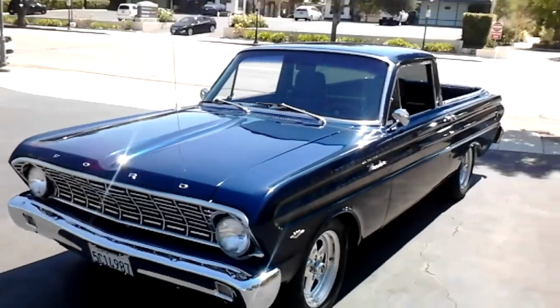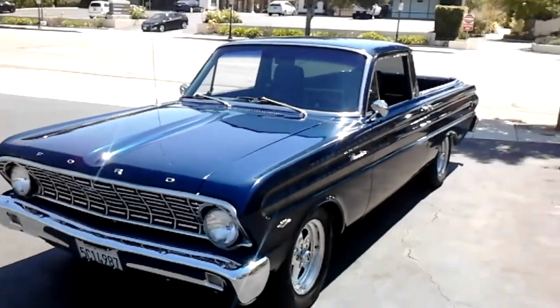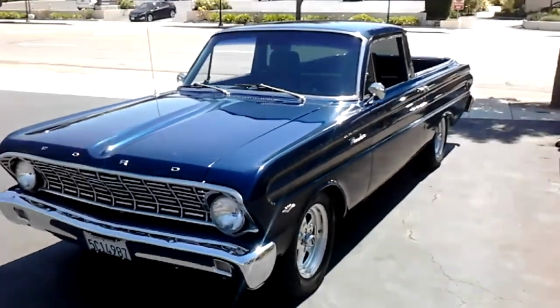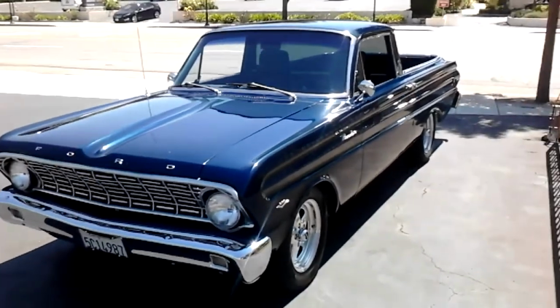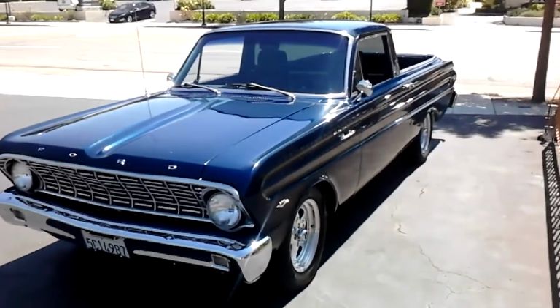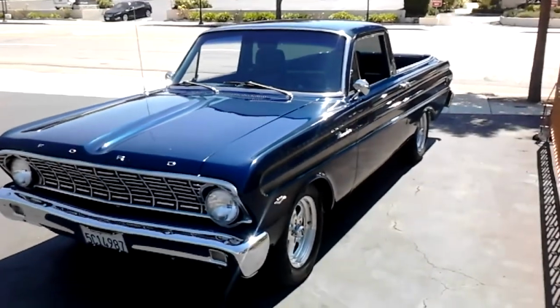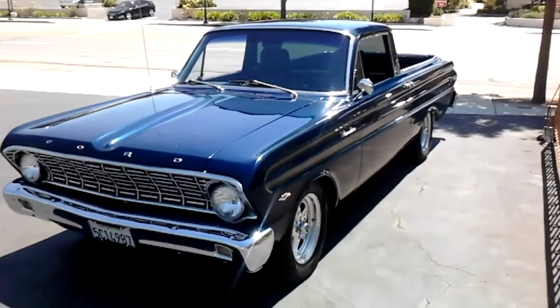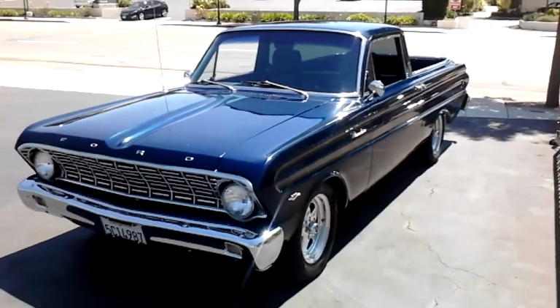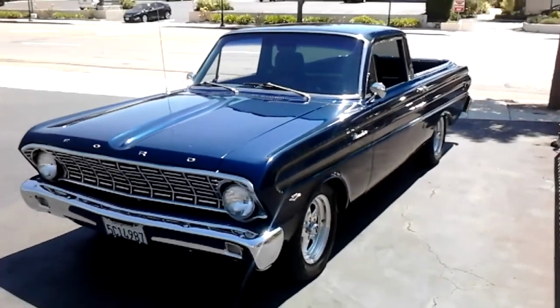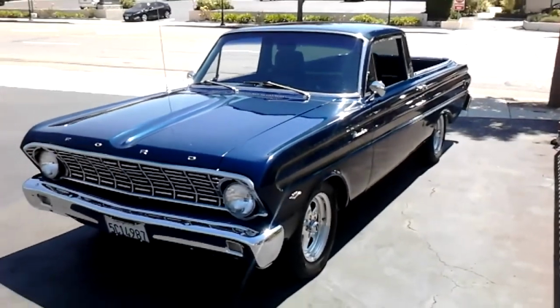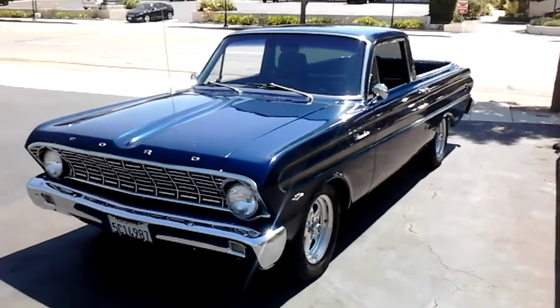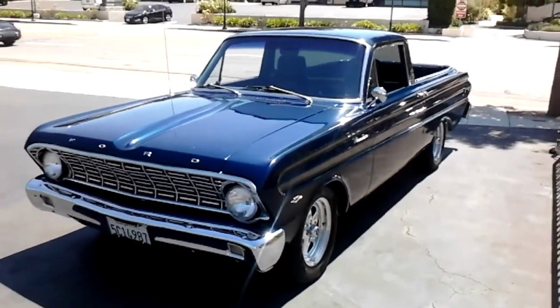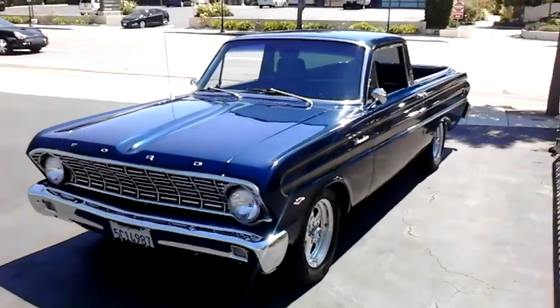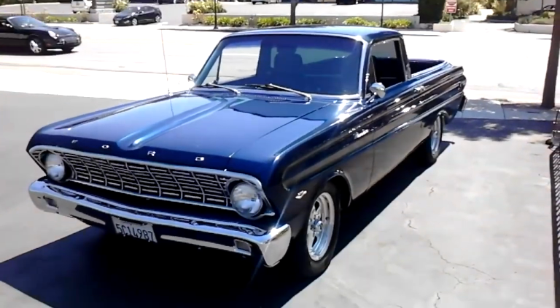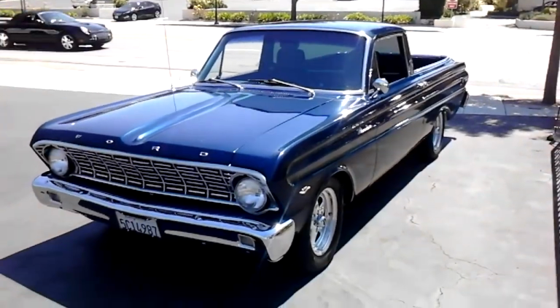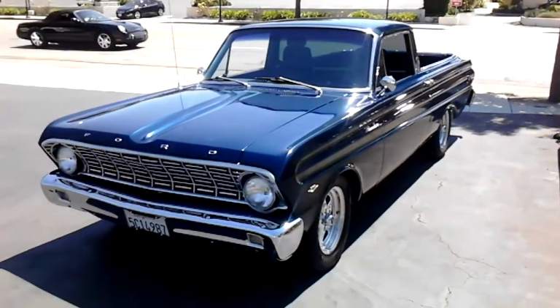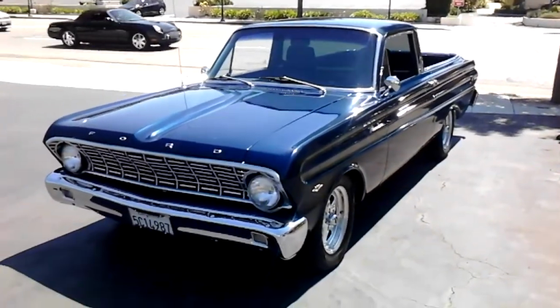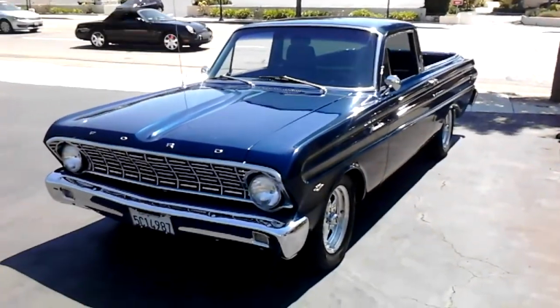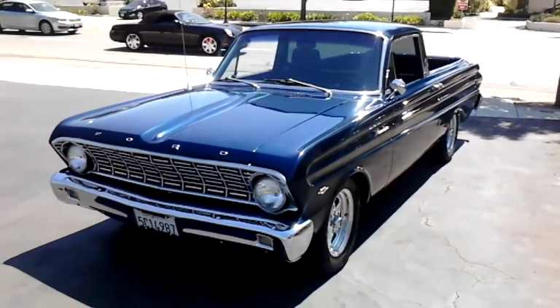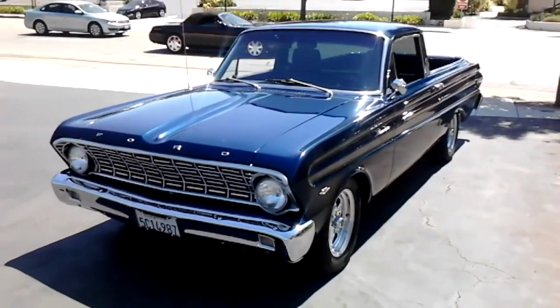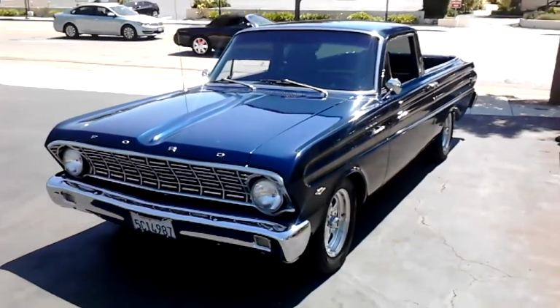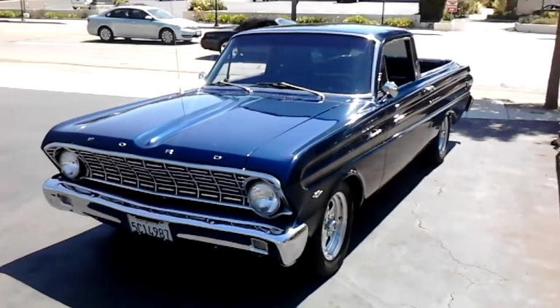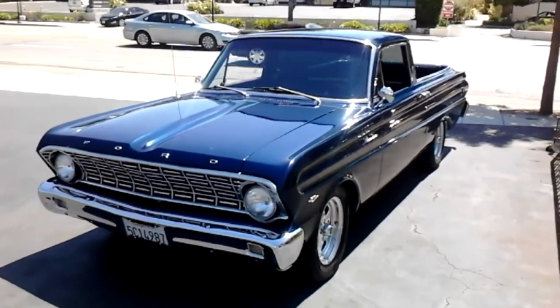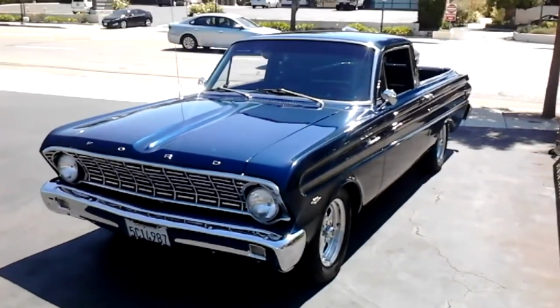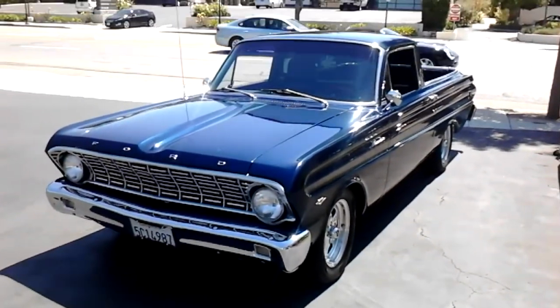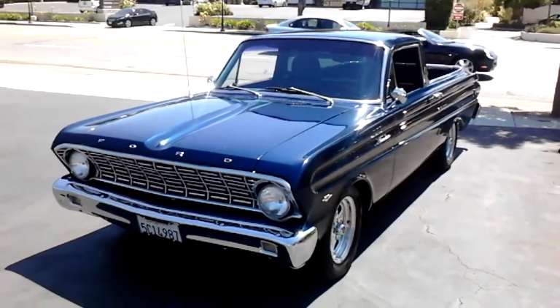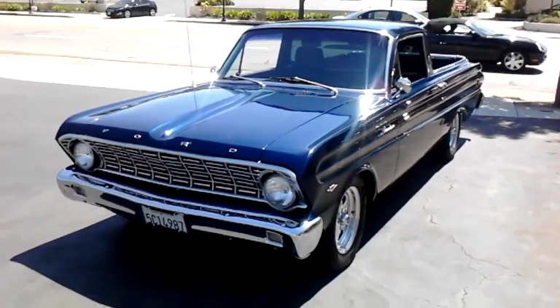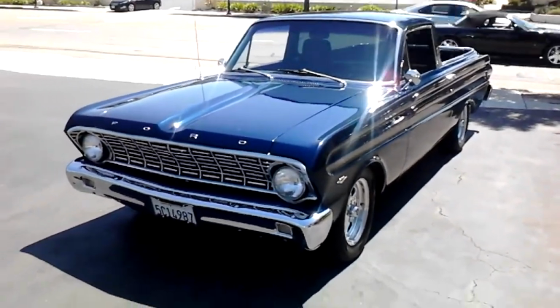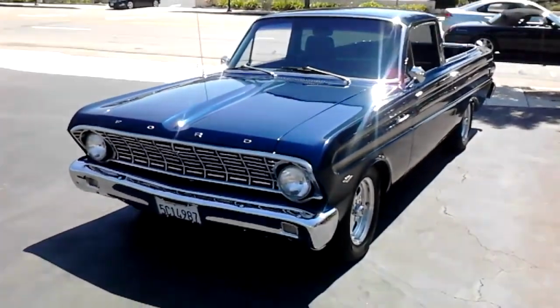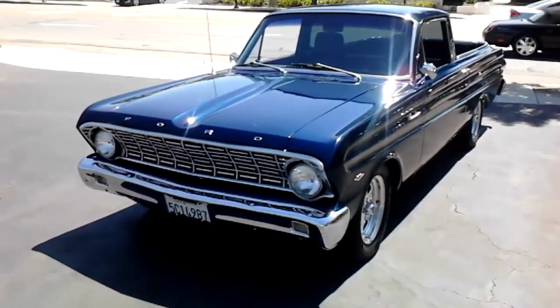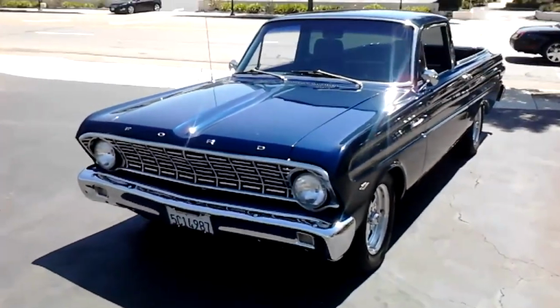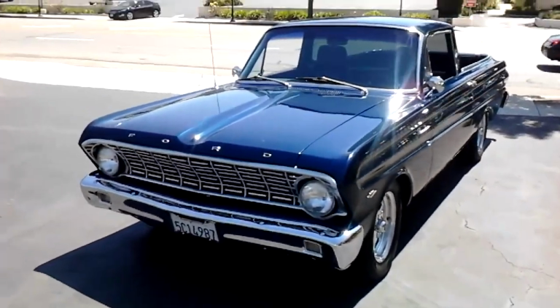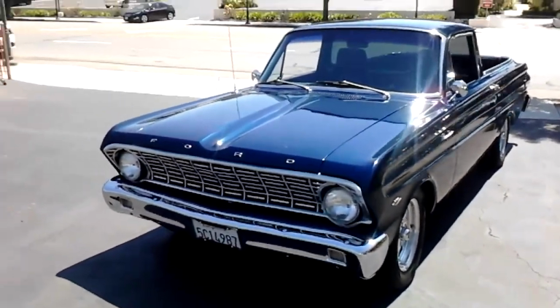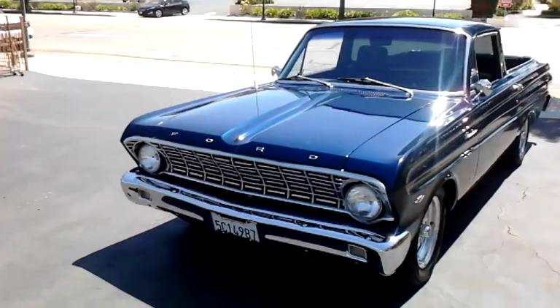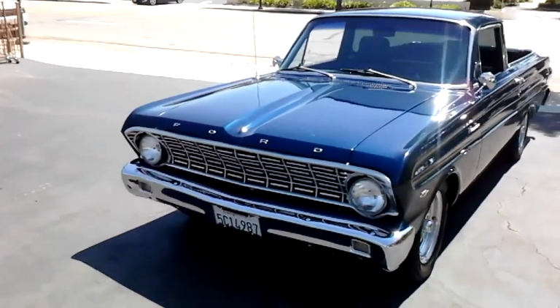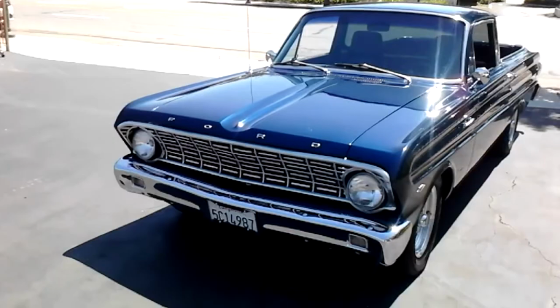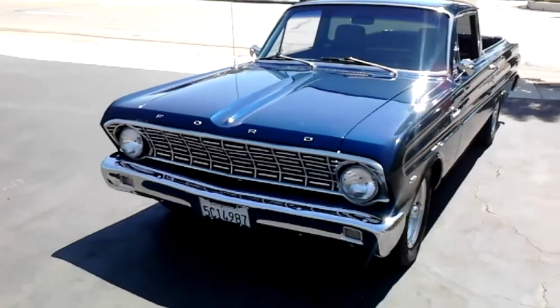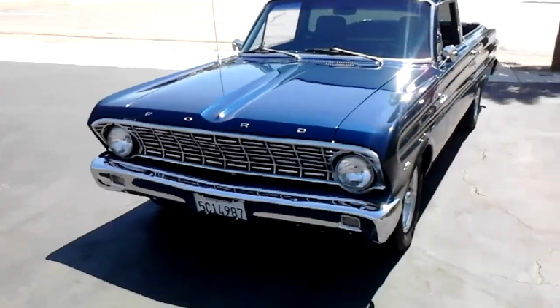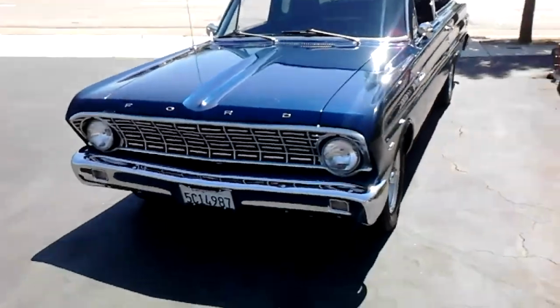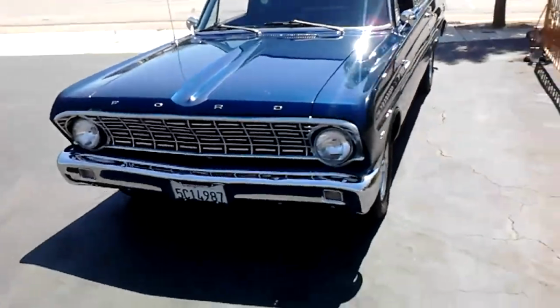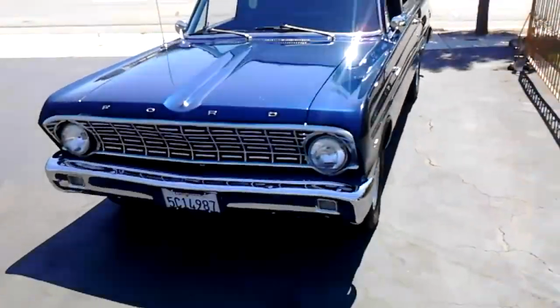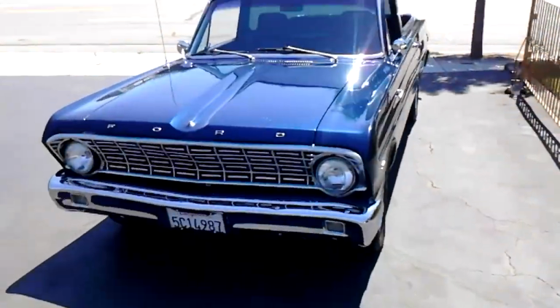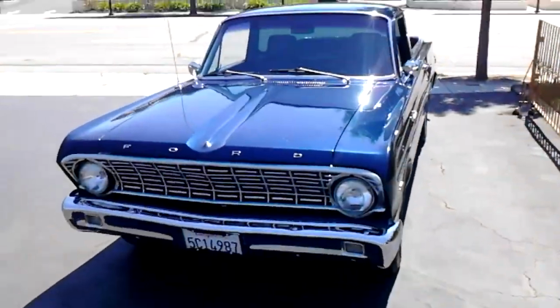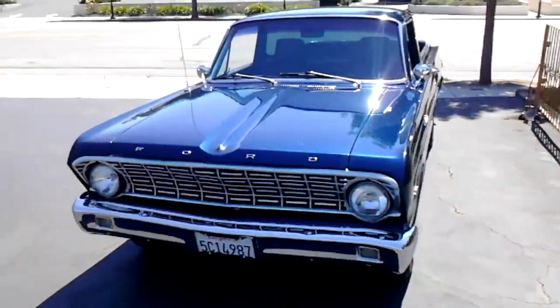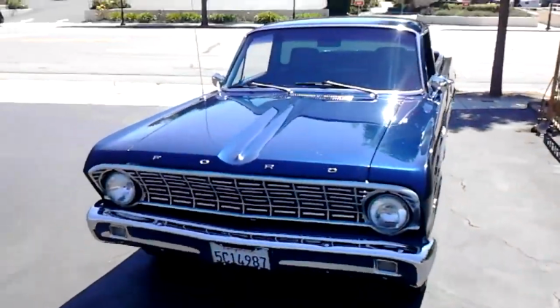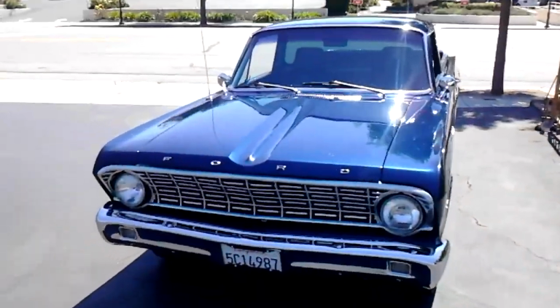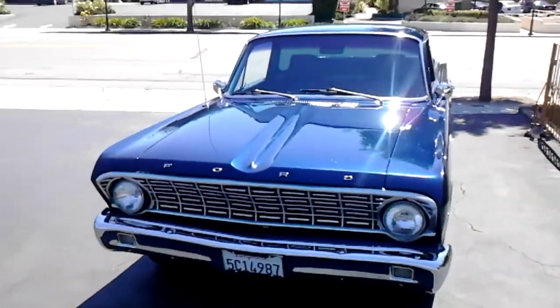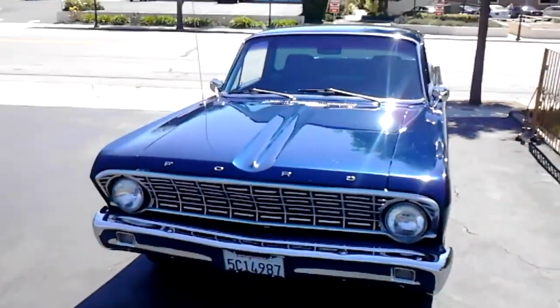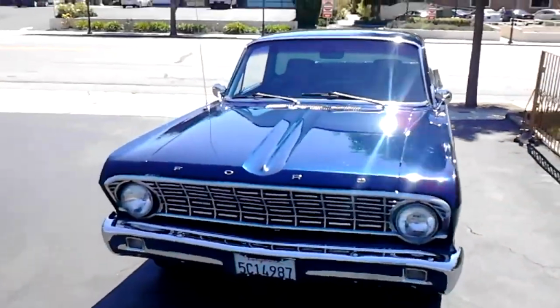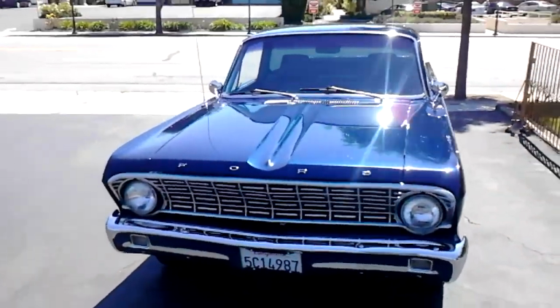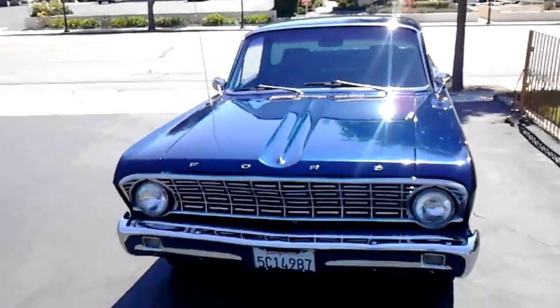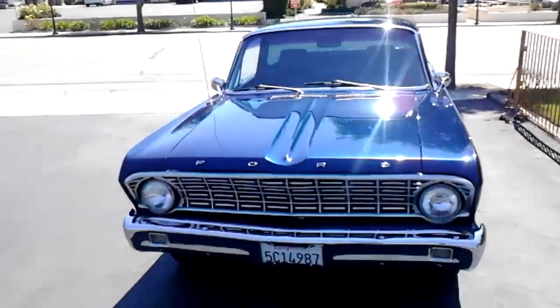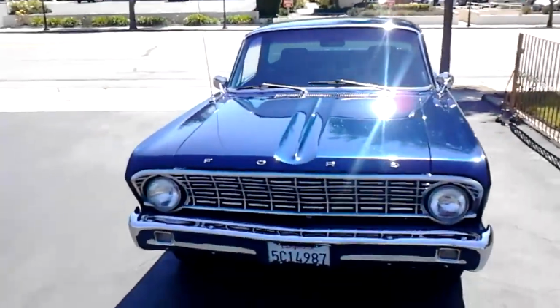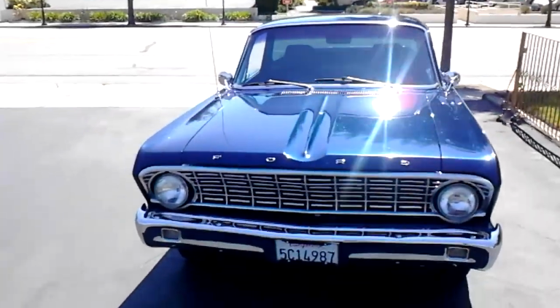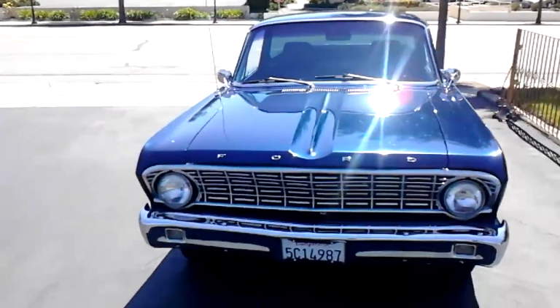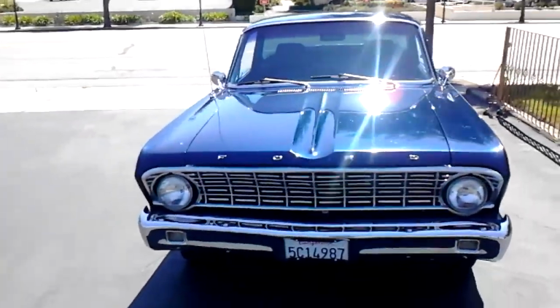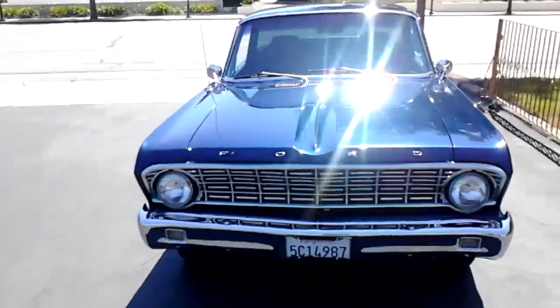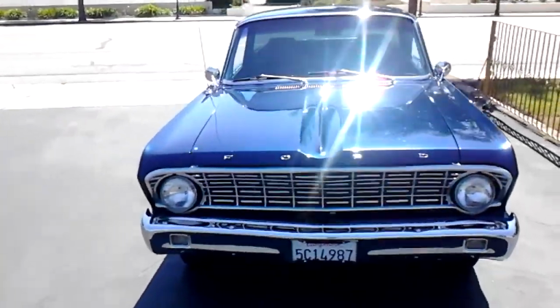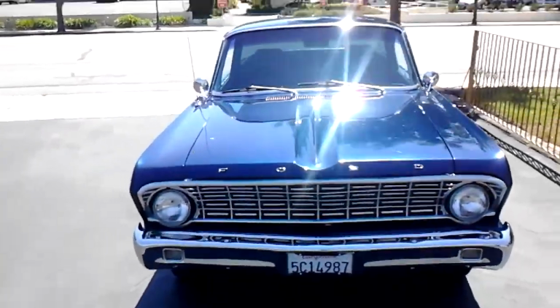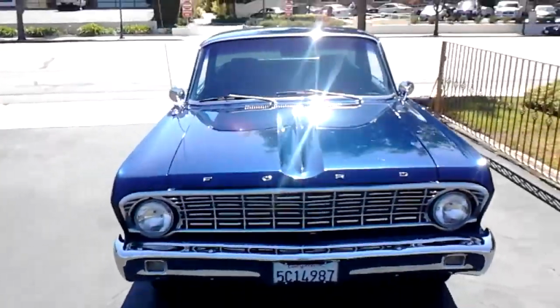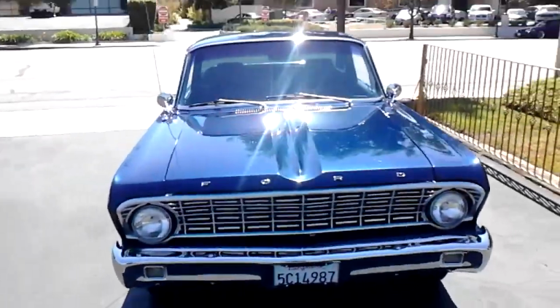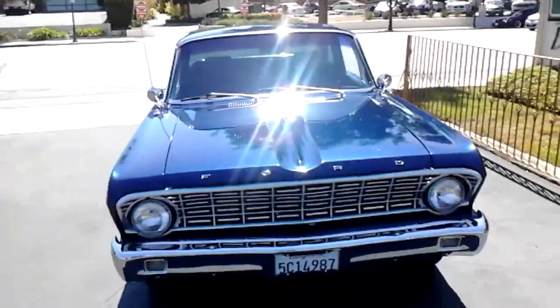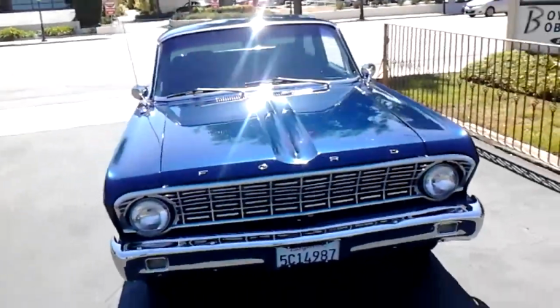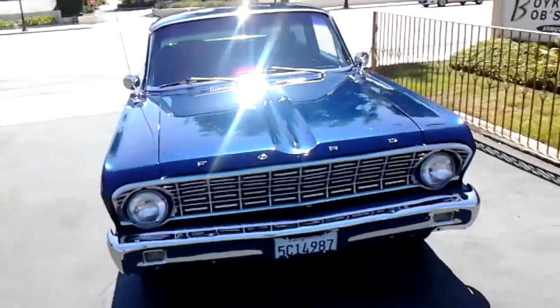Hey, check this out. You don't see these a lot — 1964 Ford Ranchero. This one's got some good stuff in it: a 302.